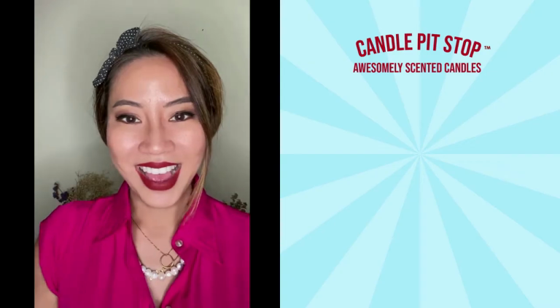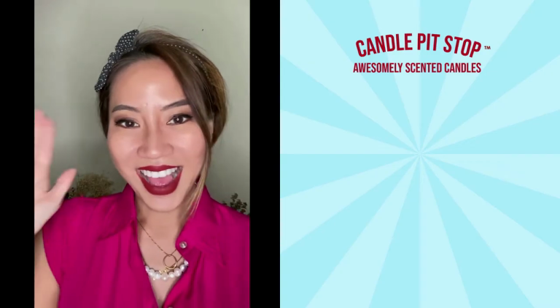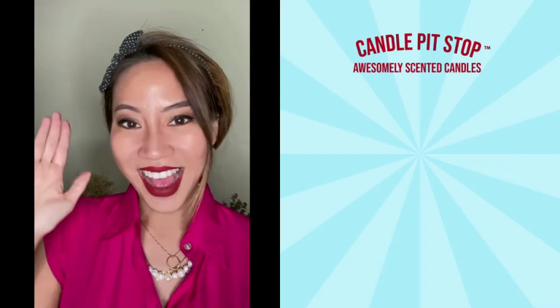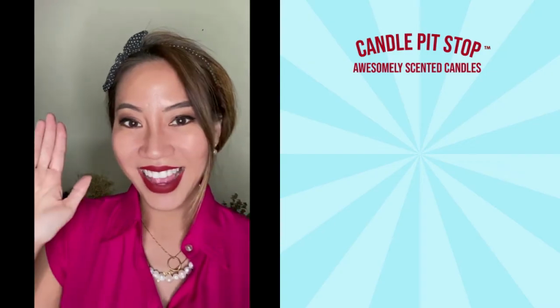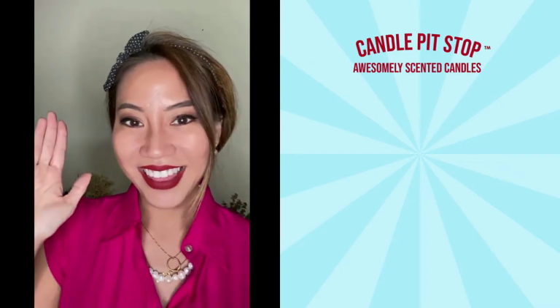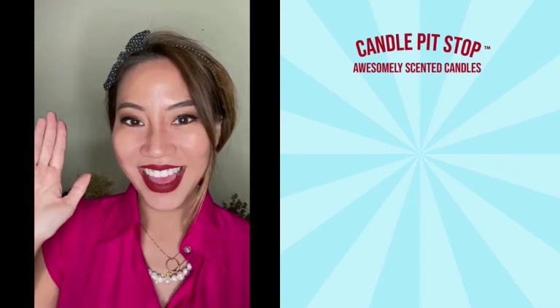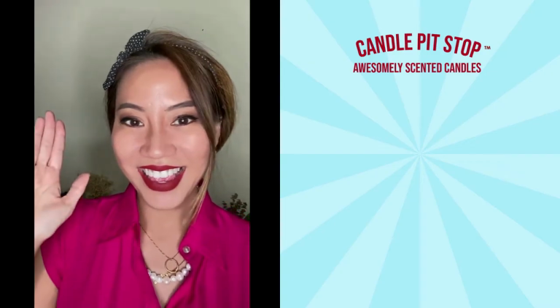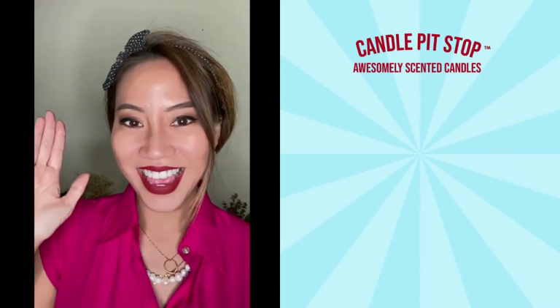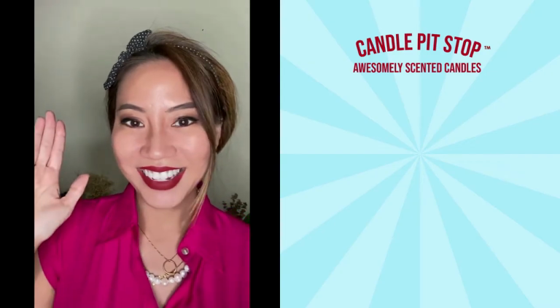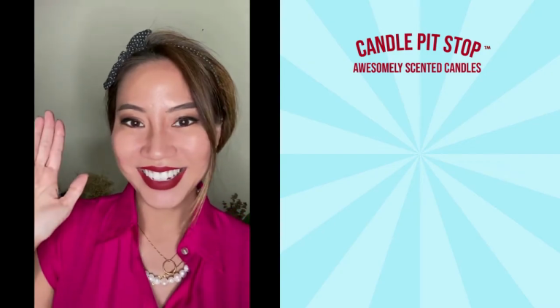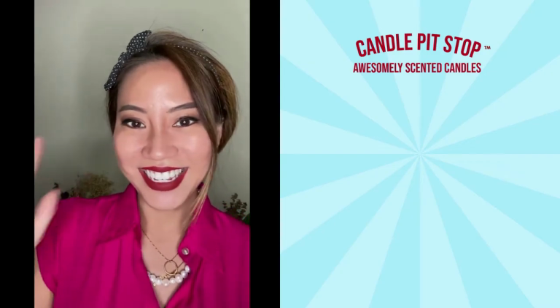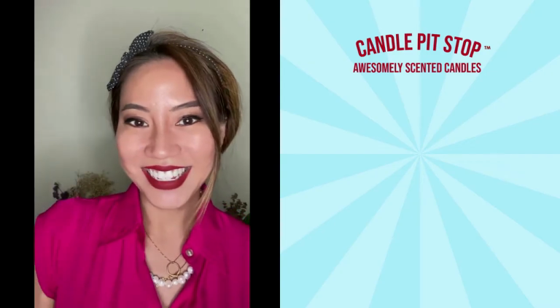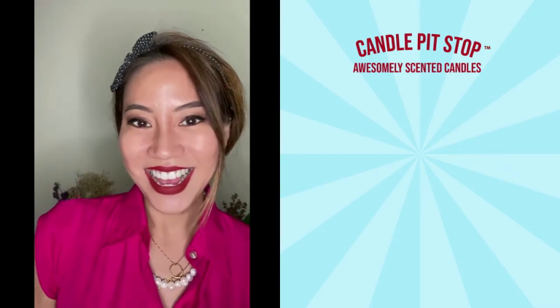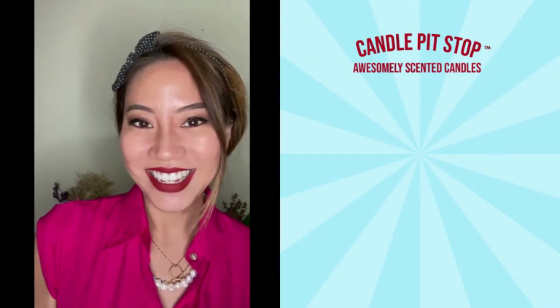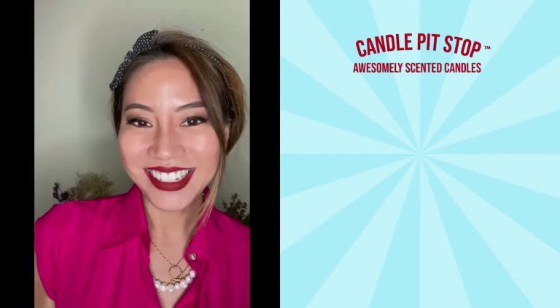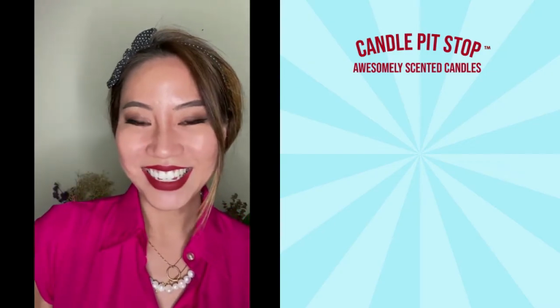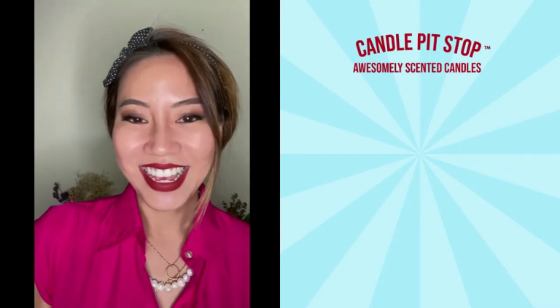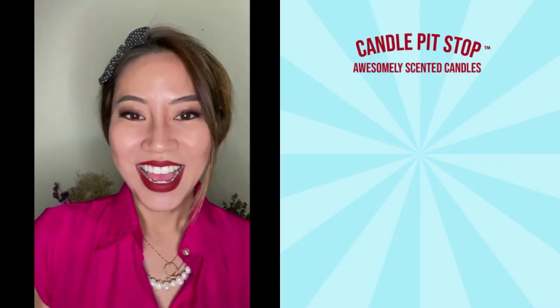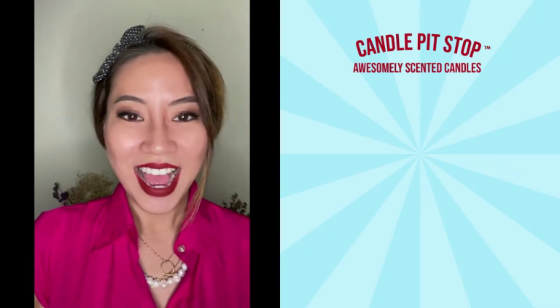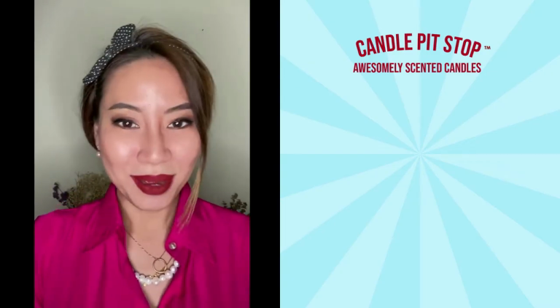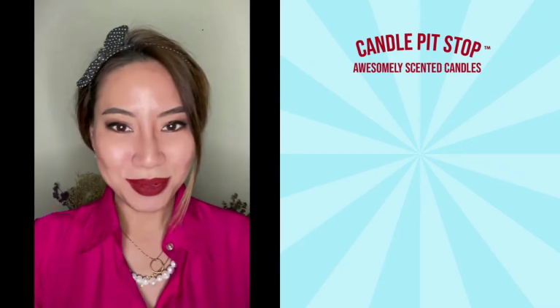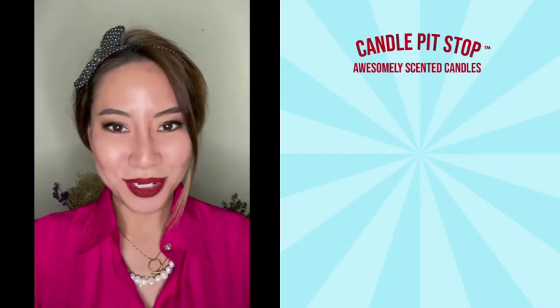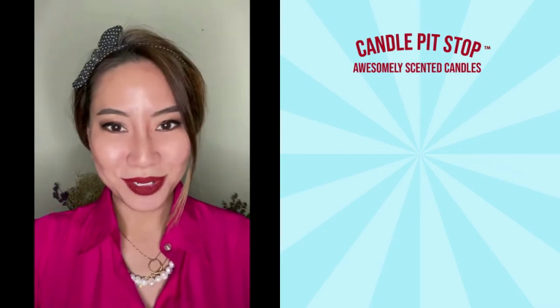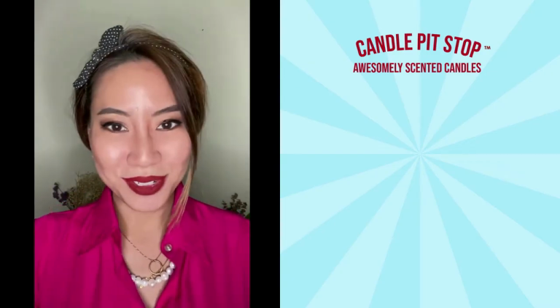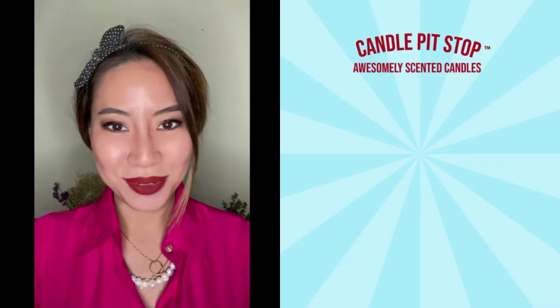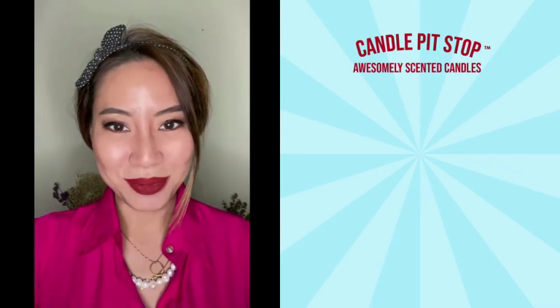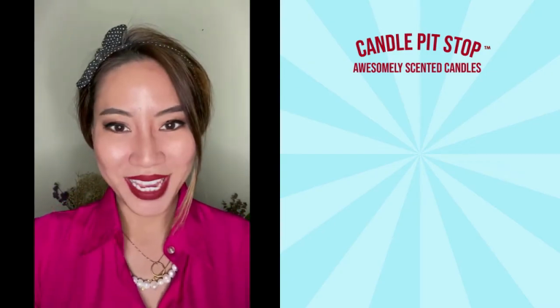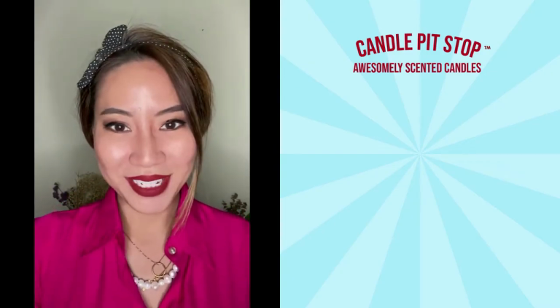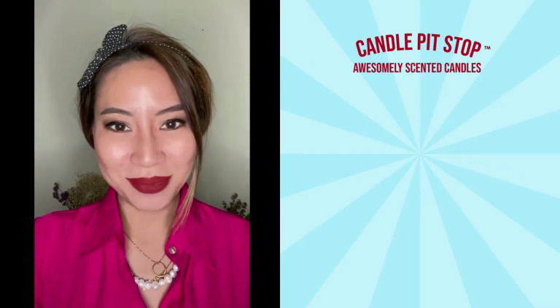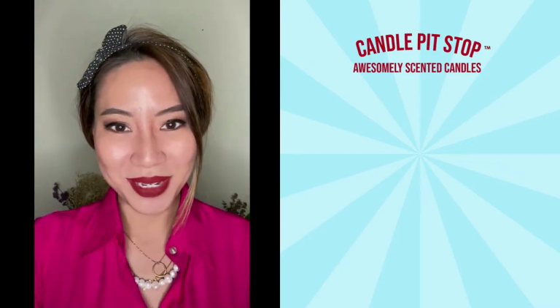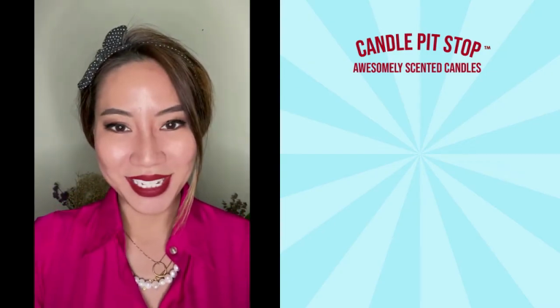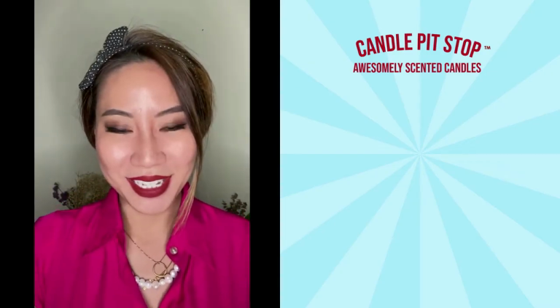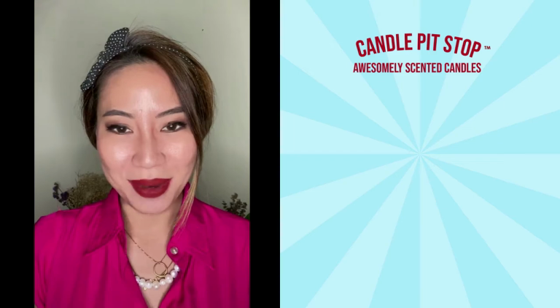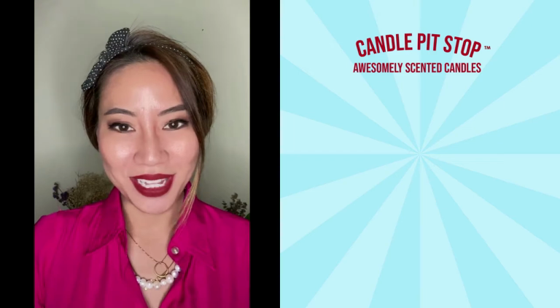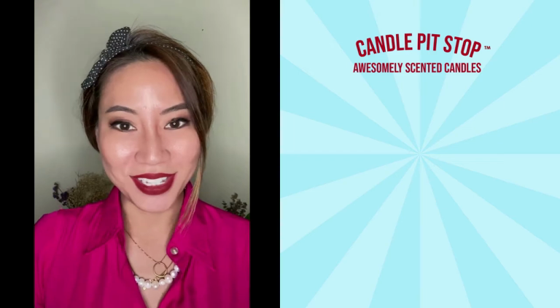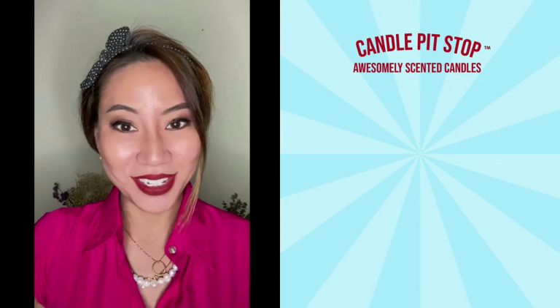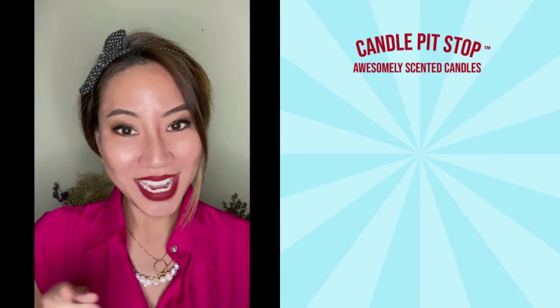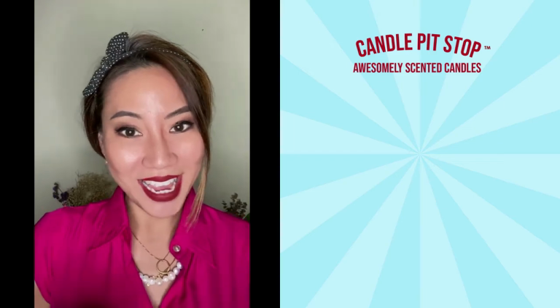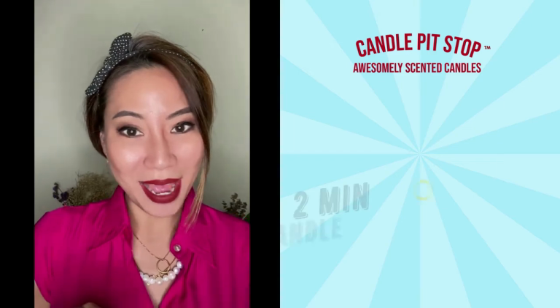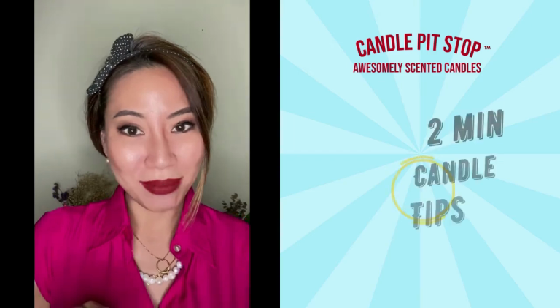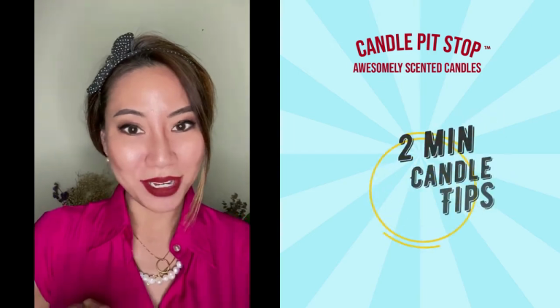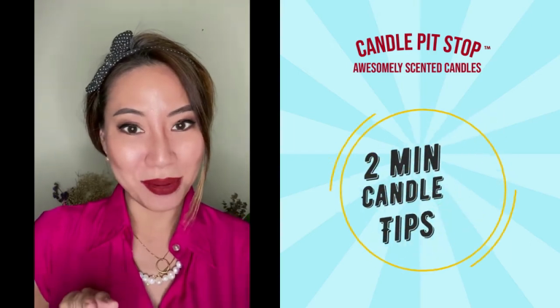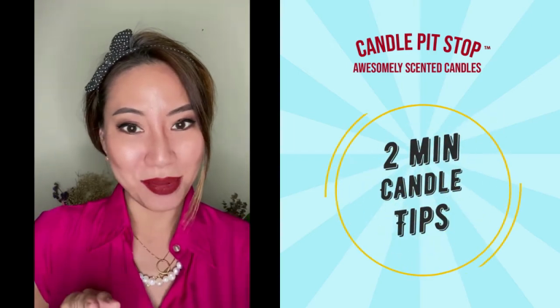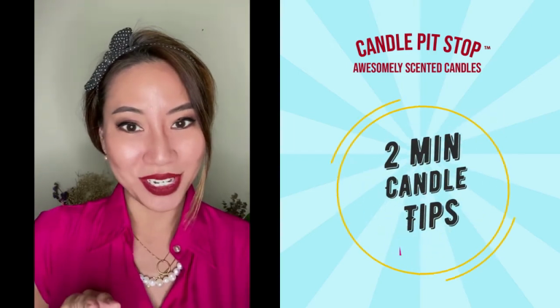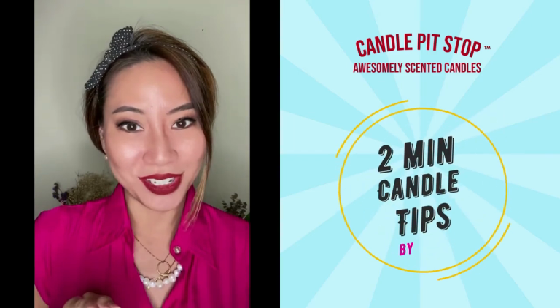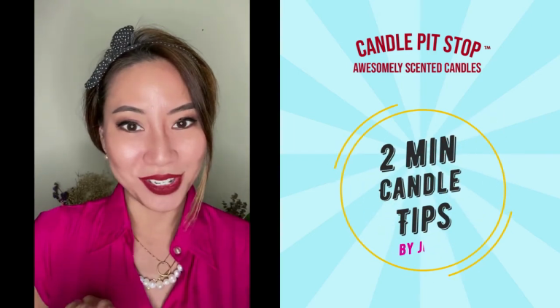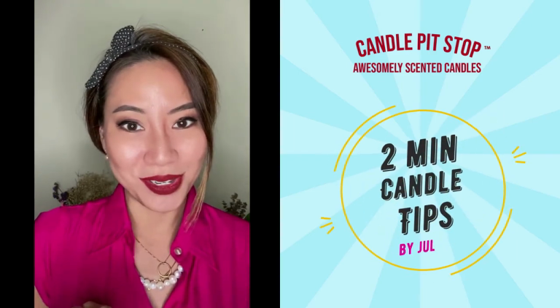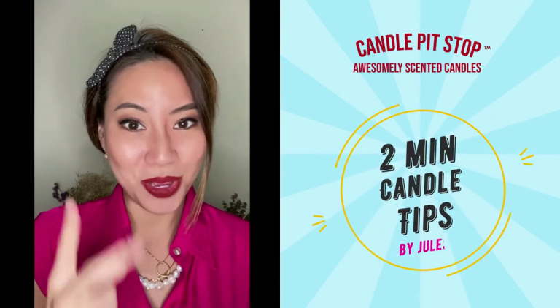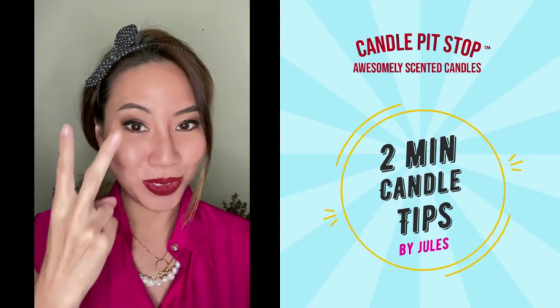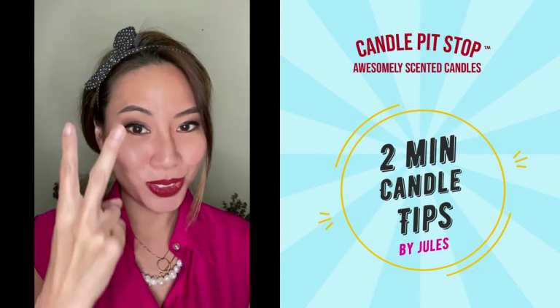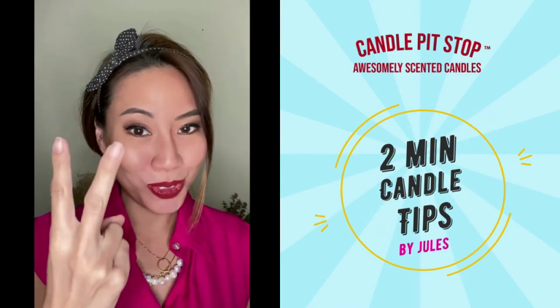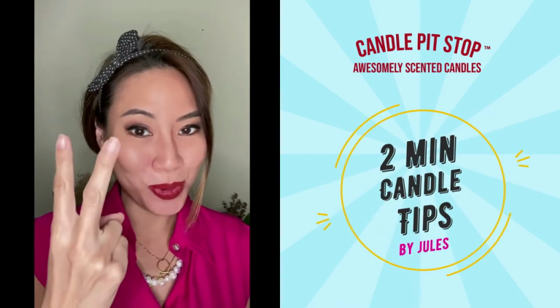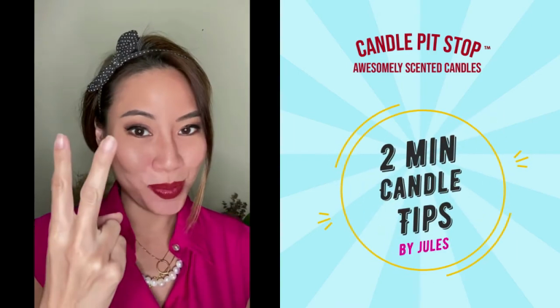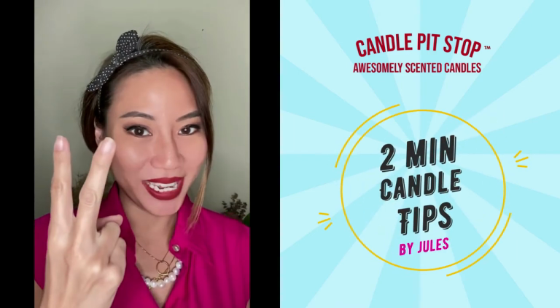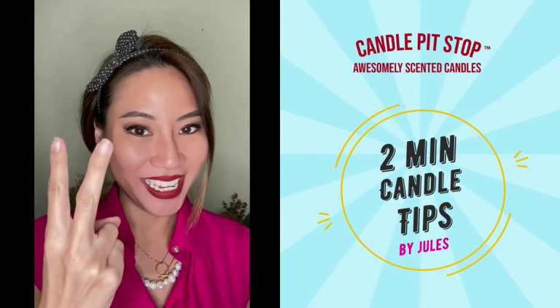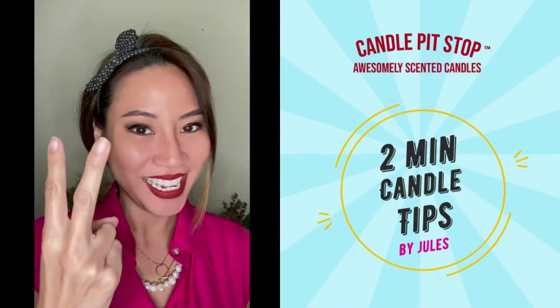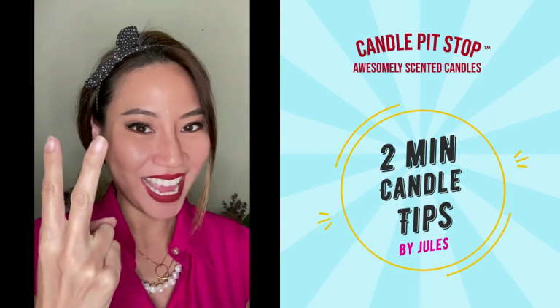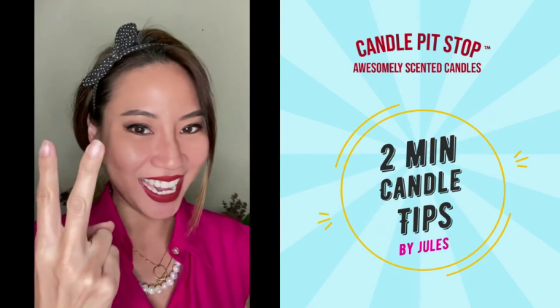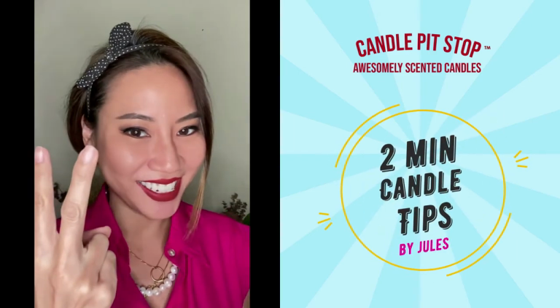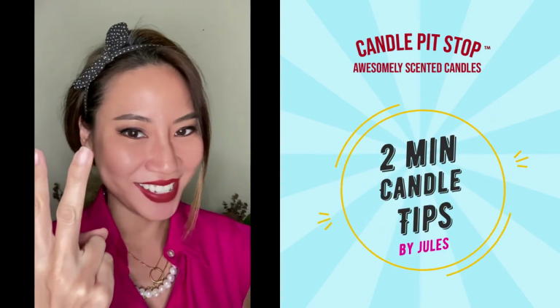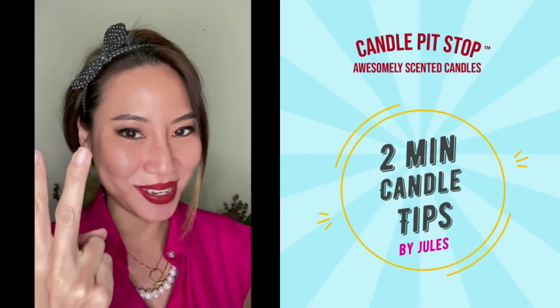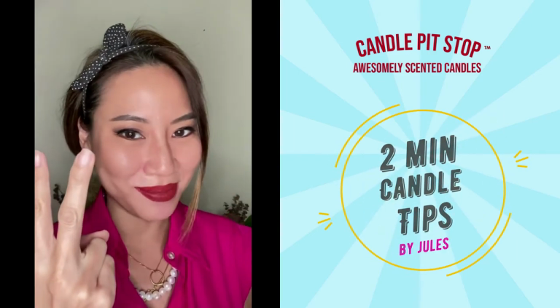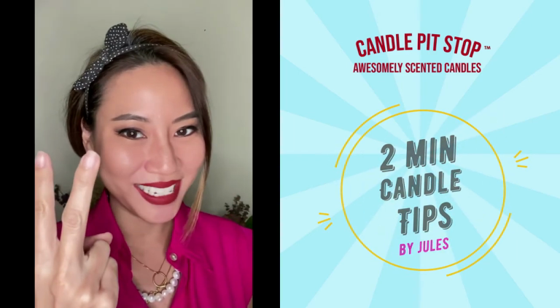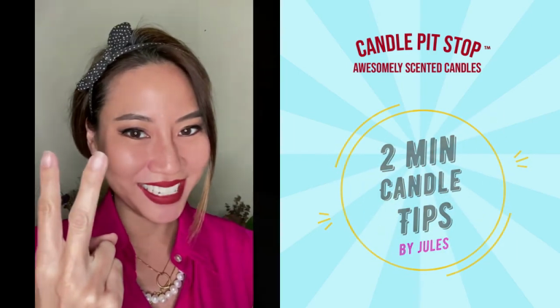Hi there candle listeners! I'm Jules from Candle Pit Stop and today I'm going to bring to you your 2-minute candle tips.